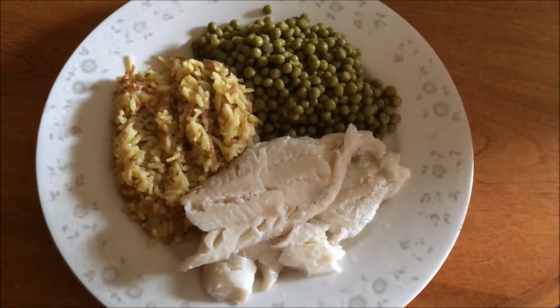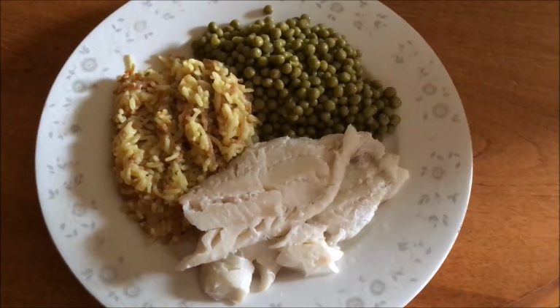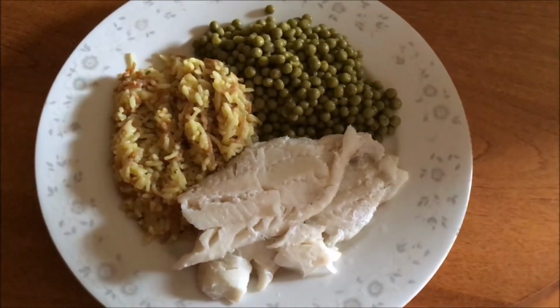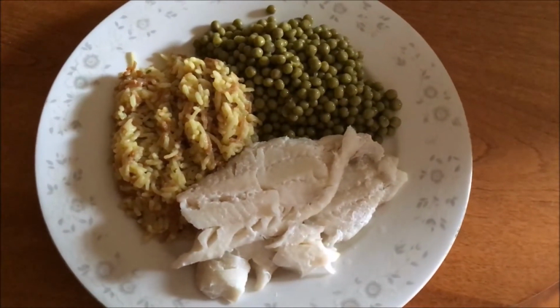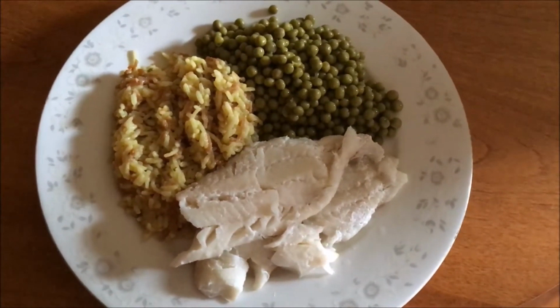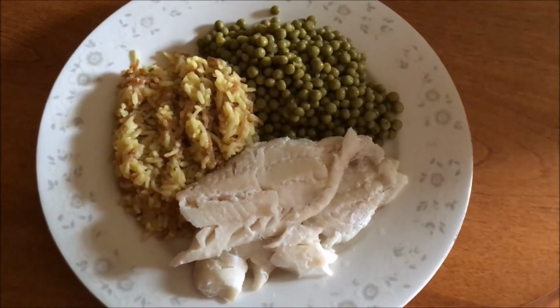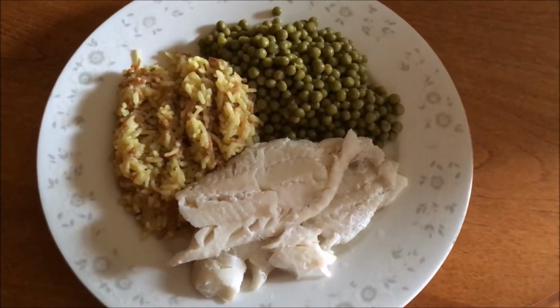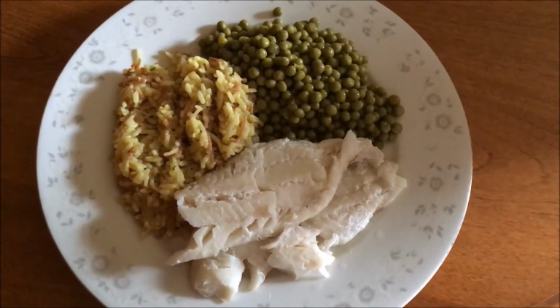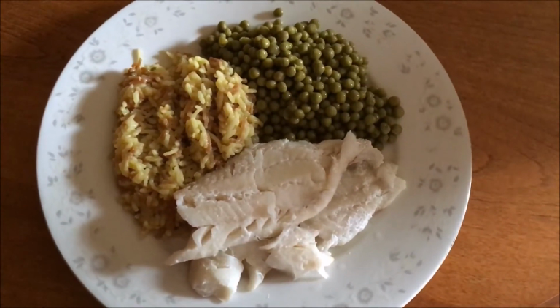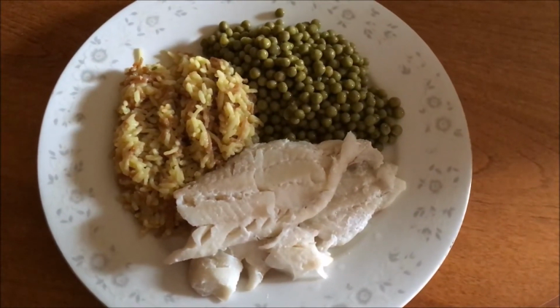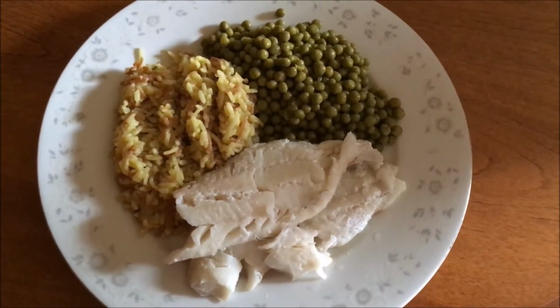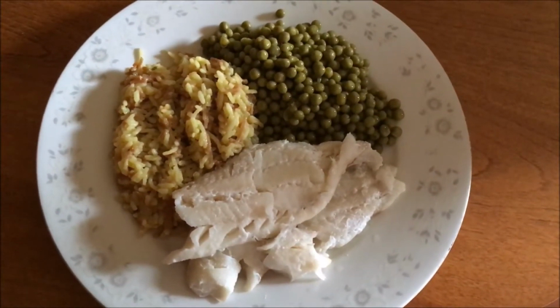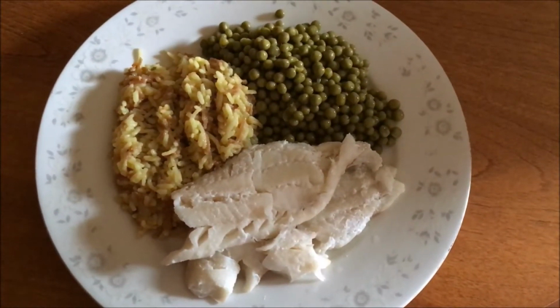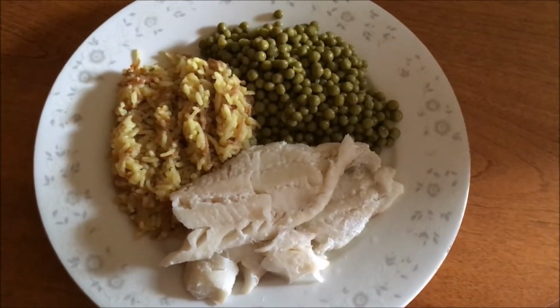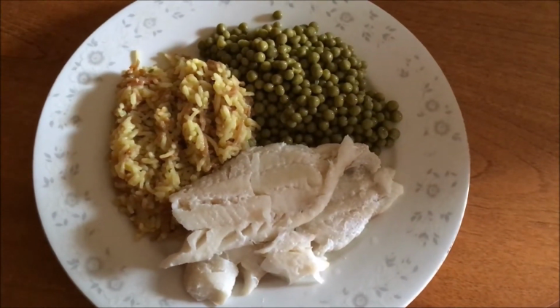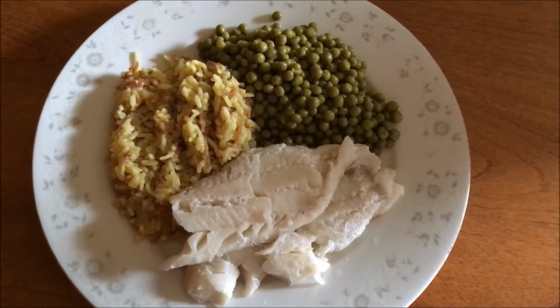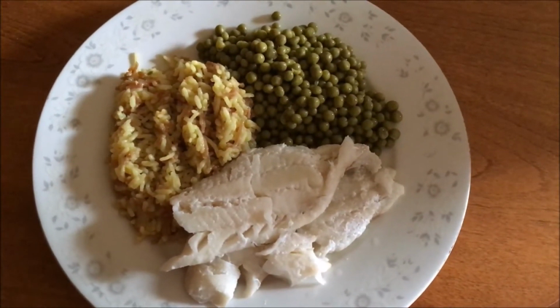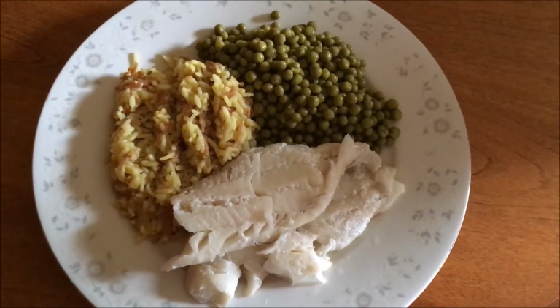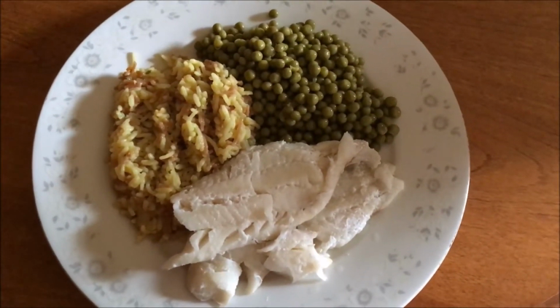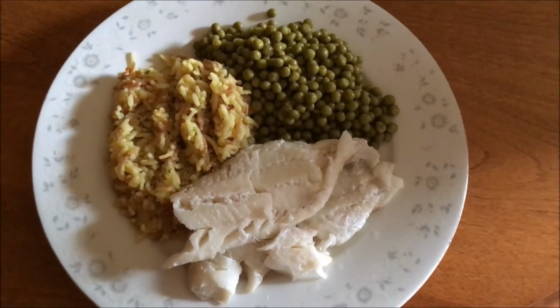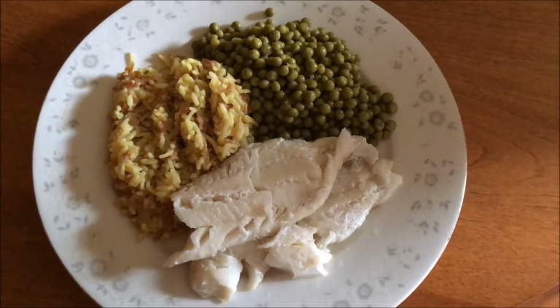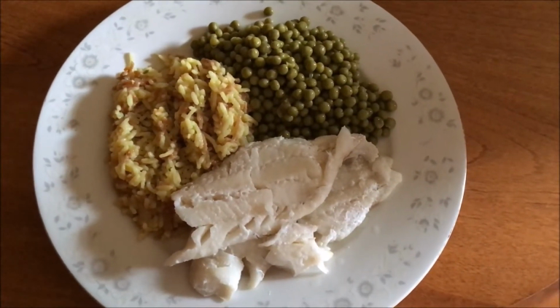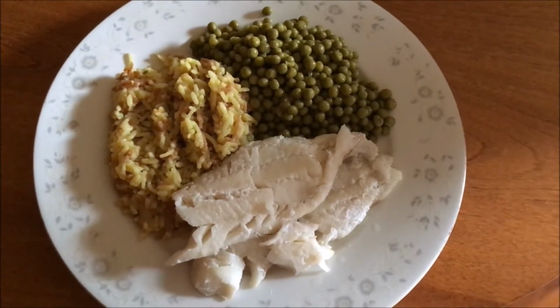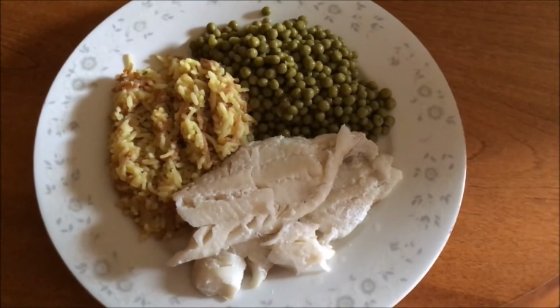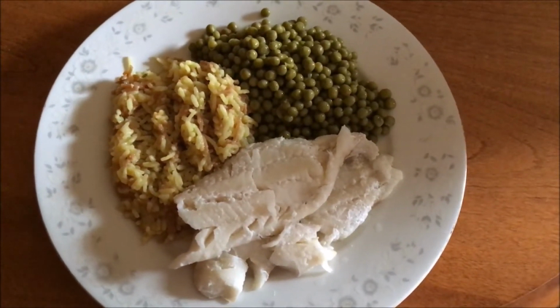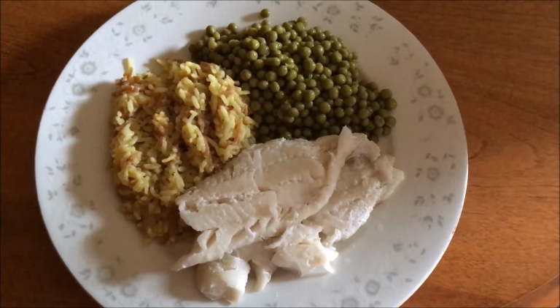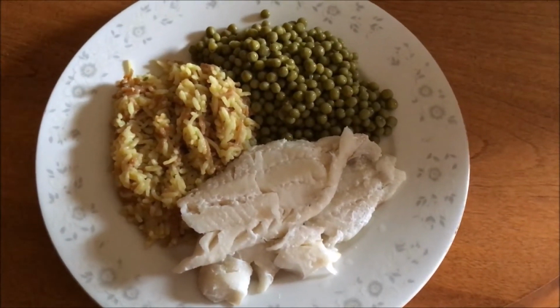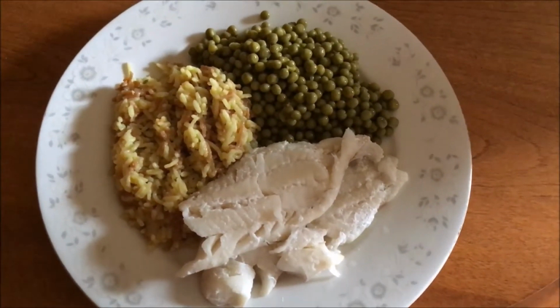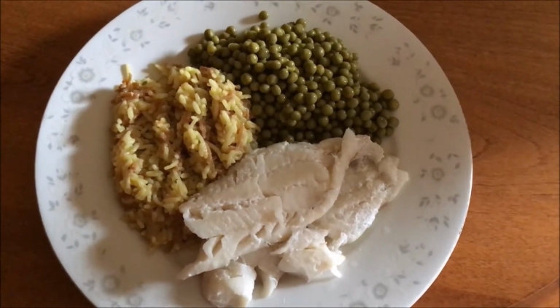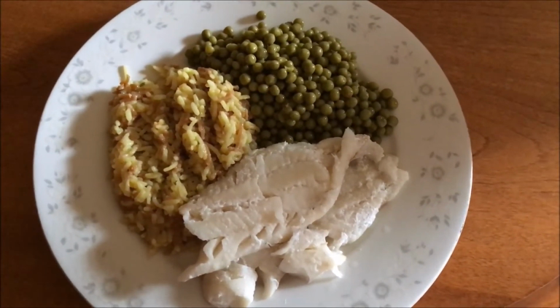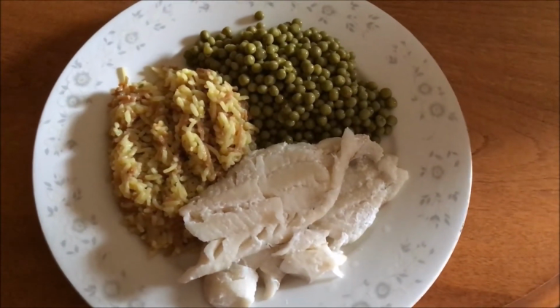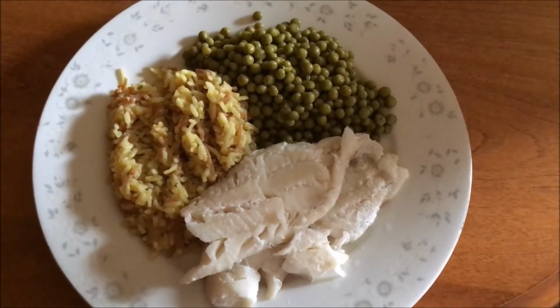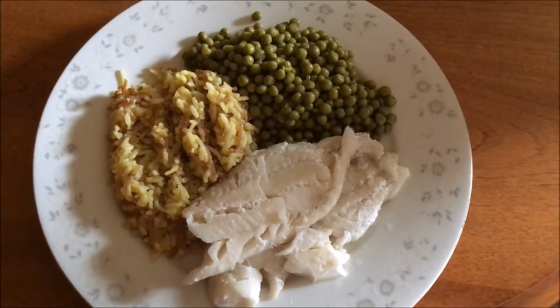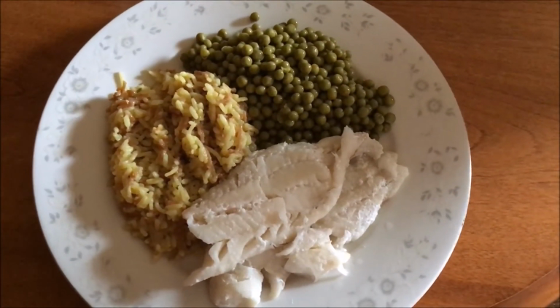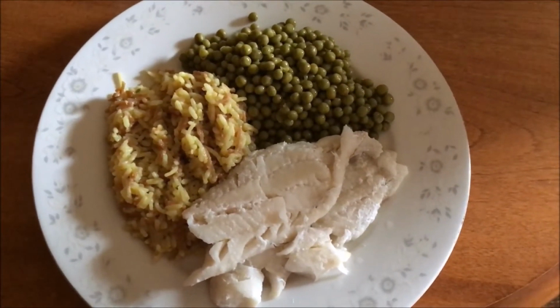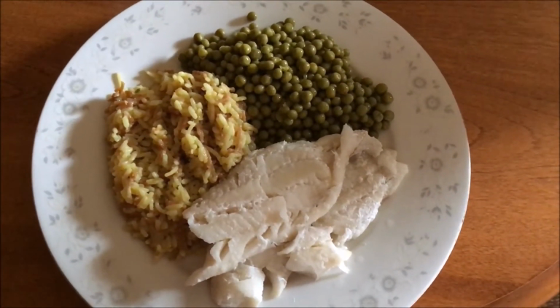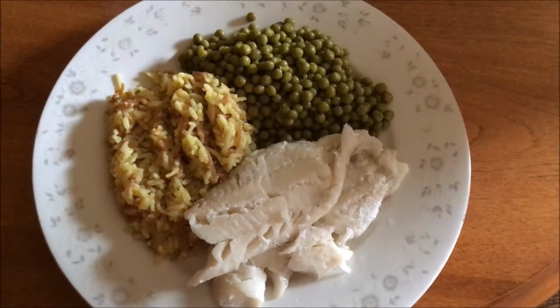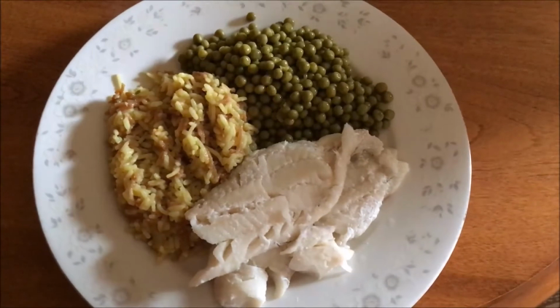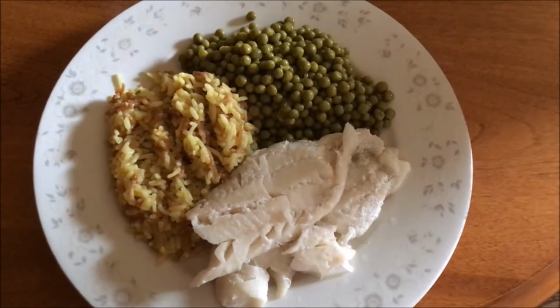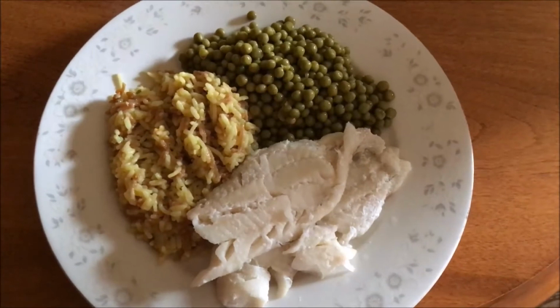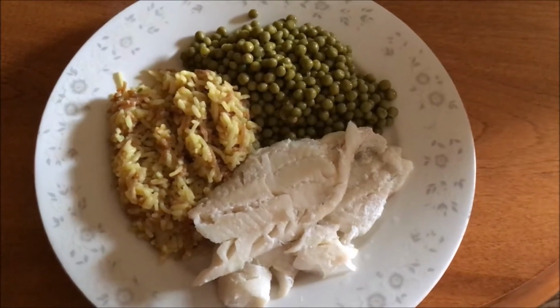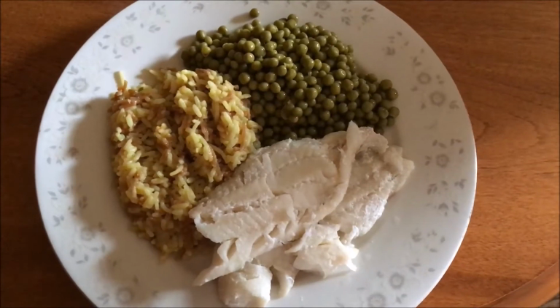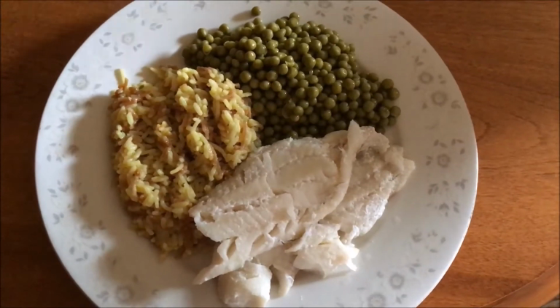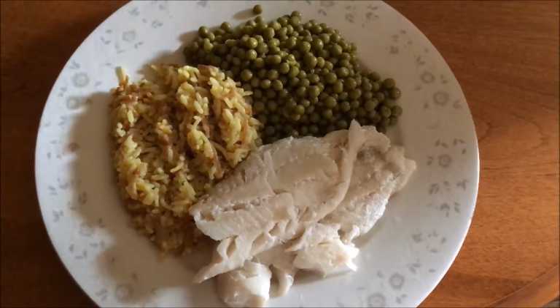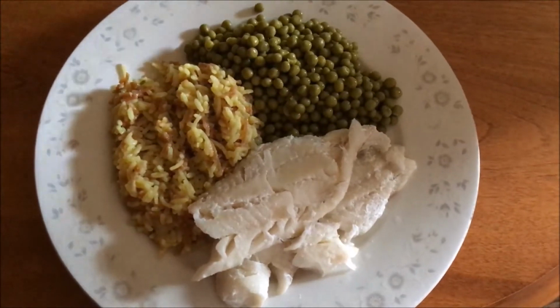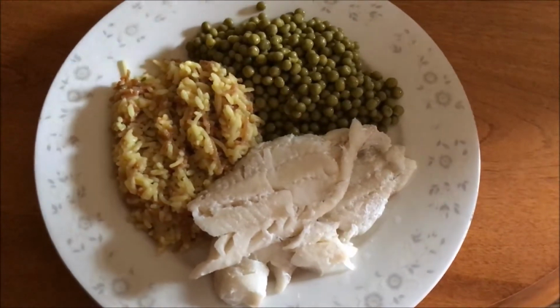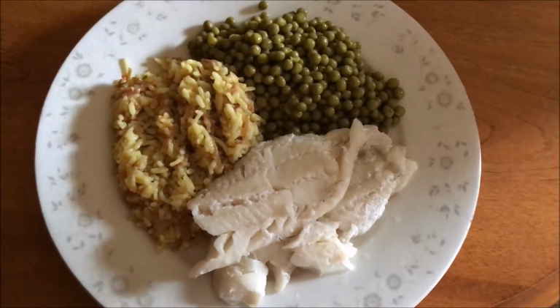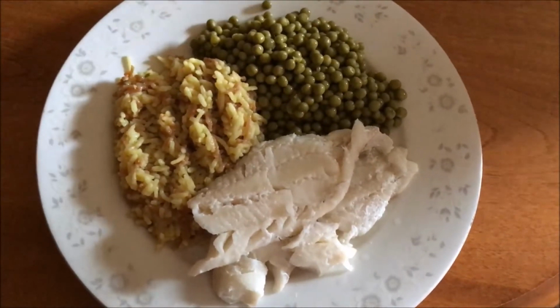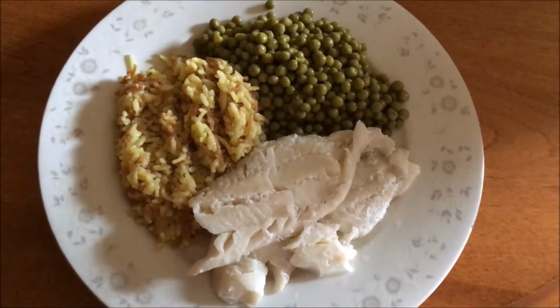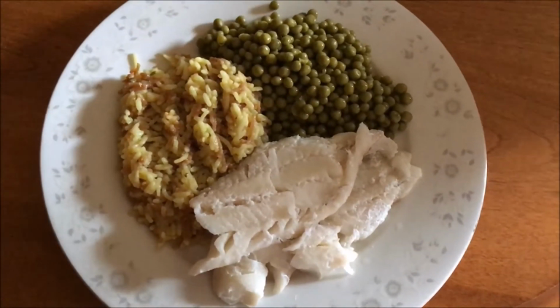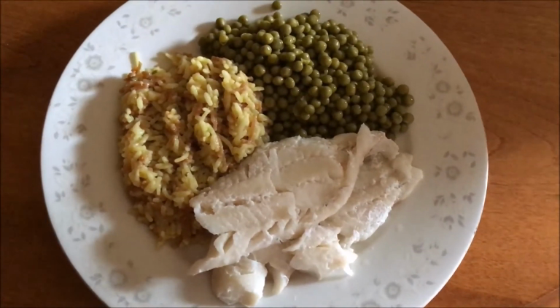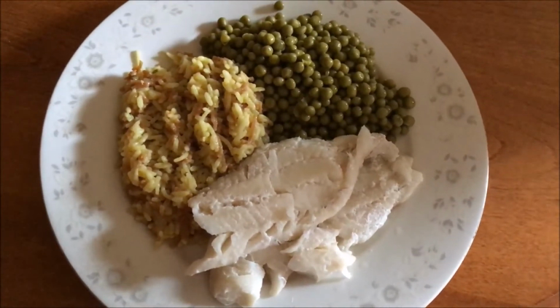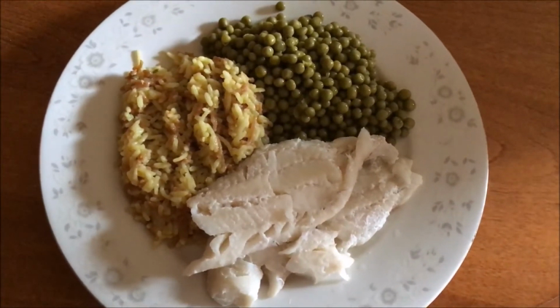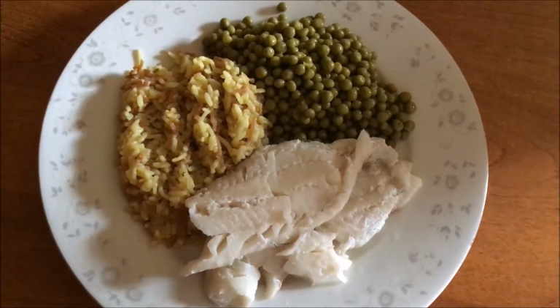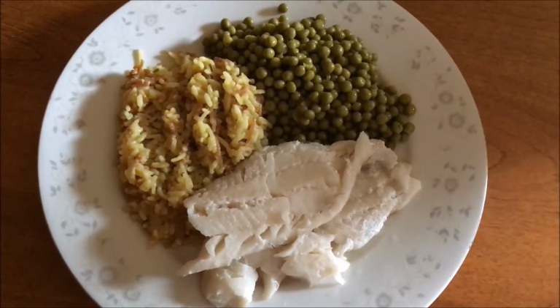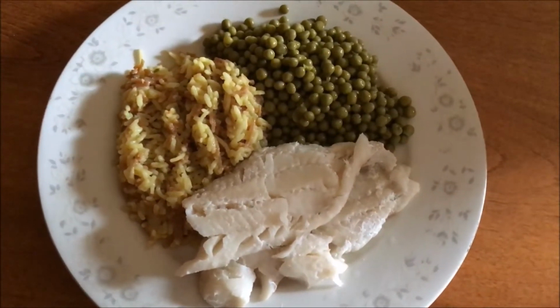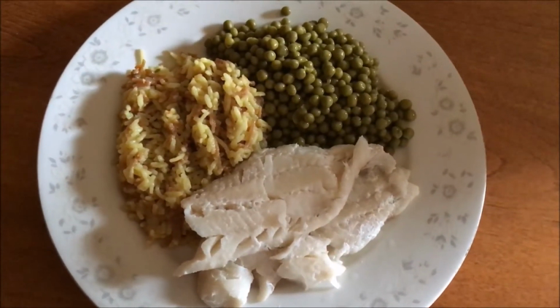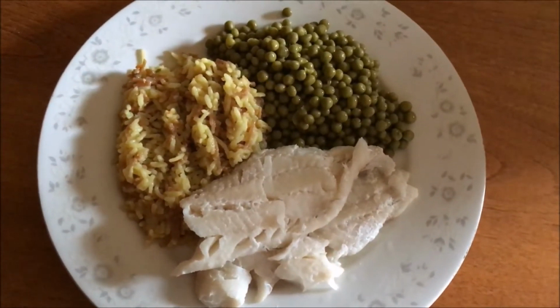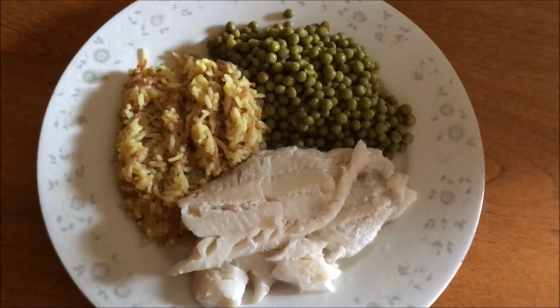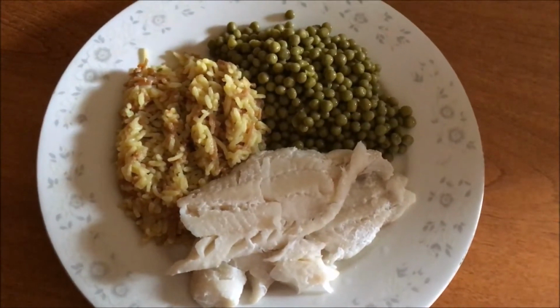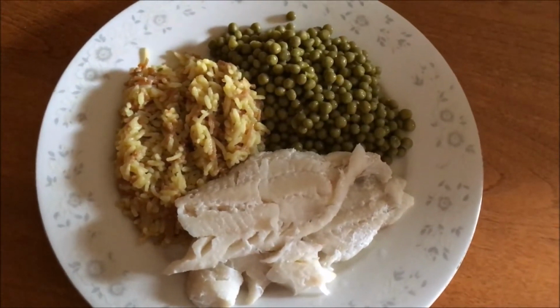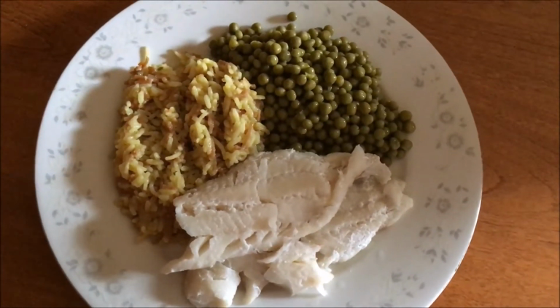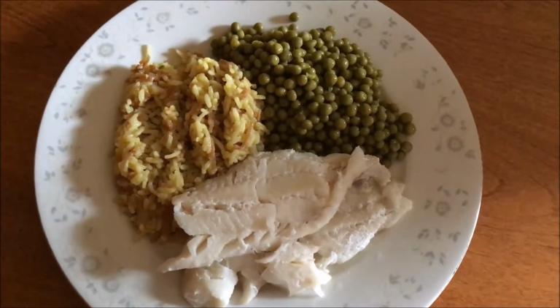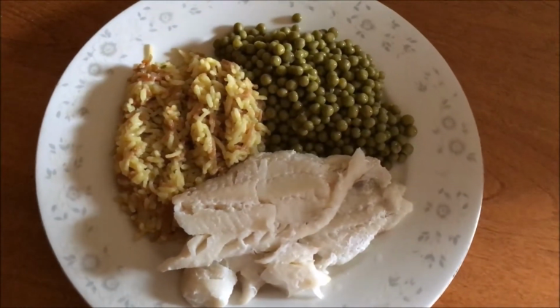On our plate tonight we have some broiled halibut, alongside that we have the harvest chicken rice and some peas.